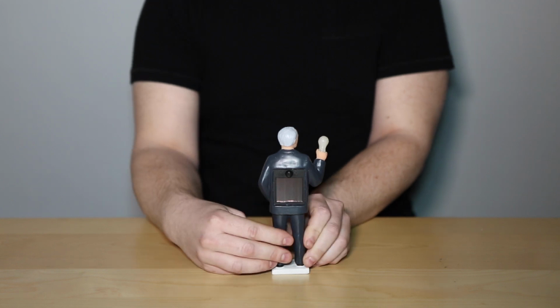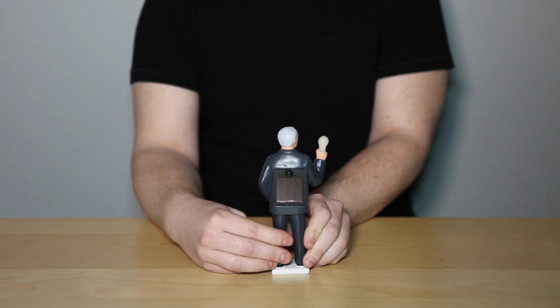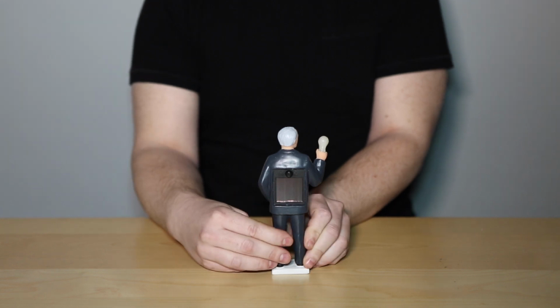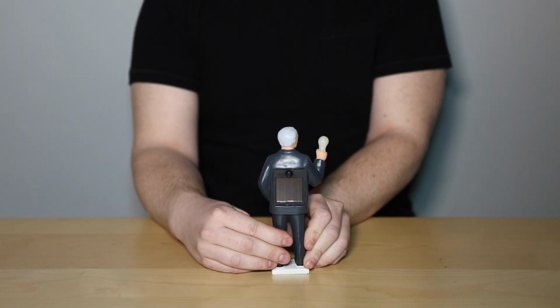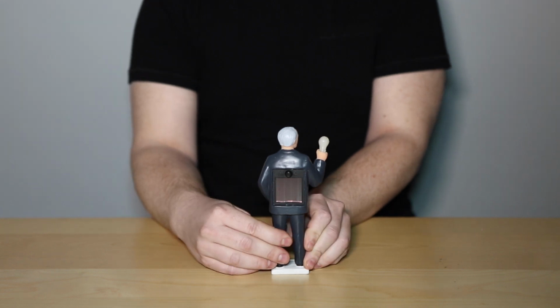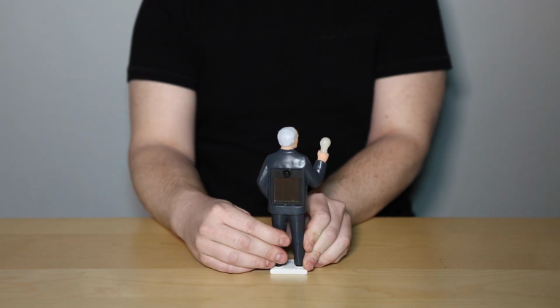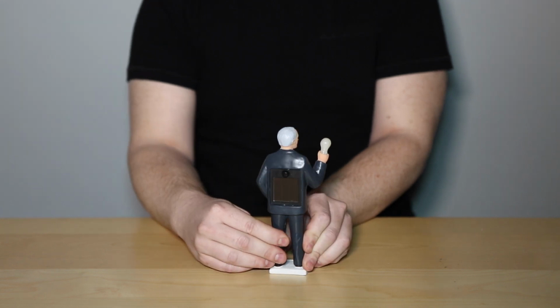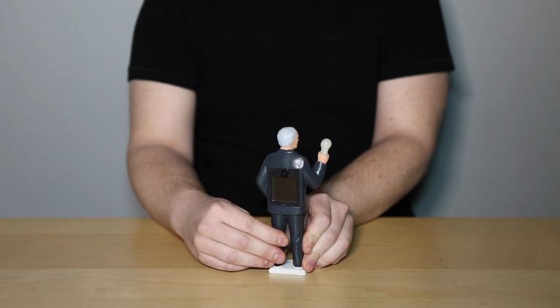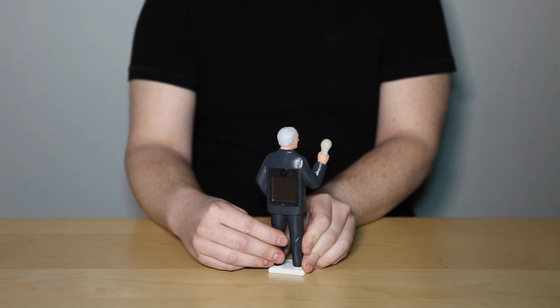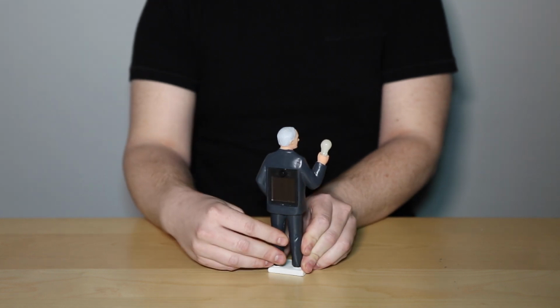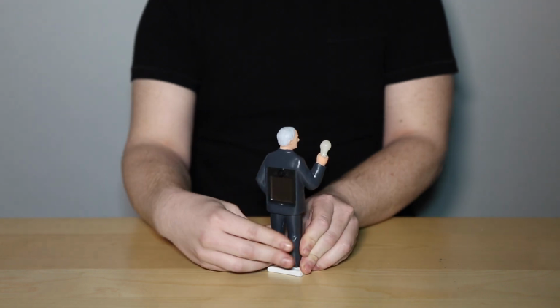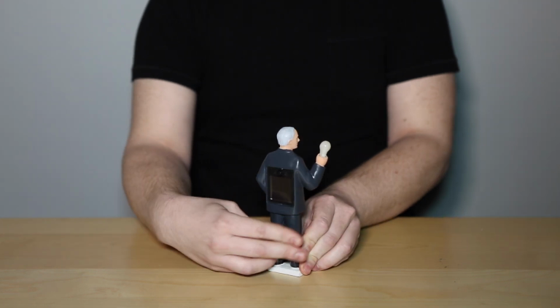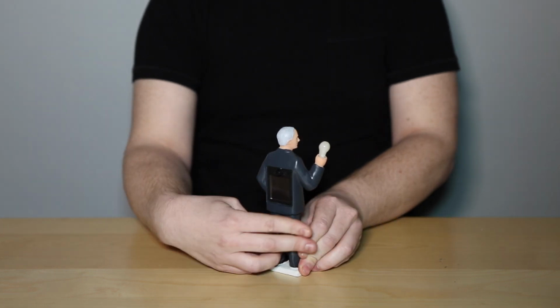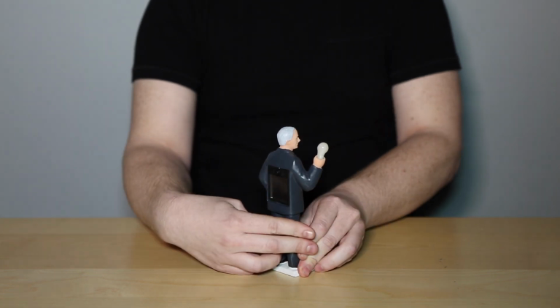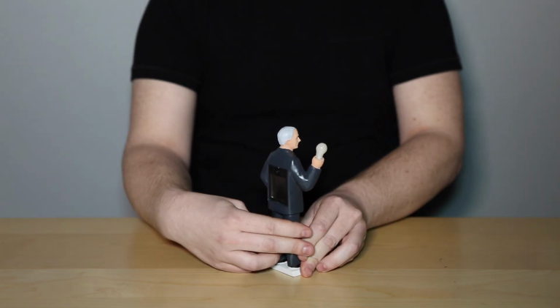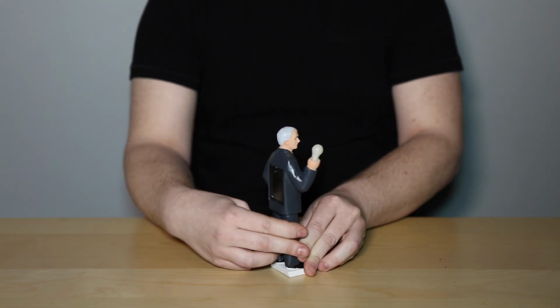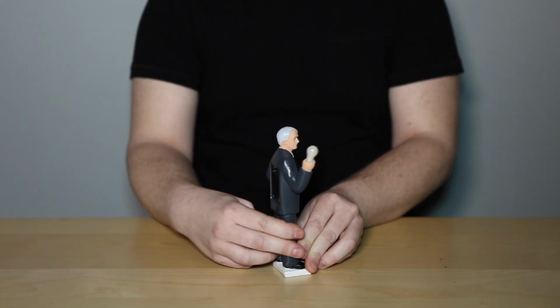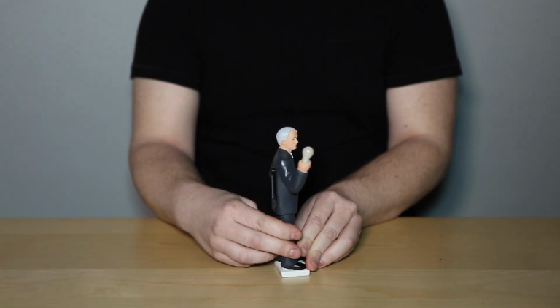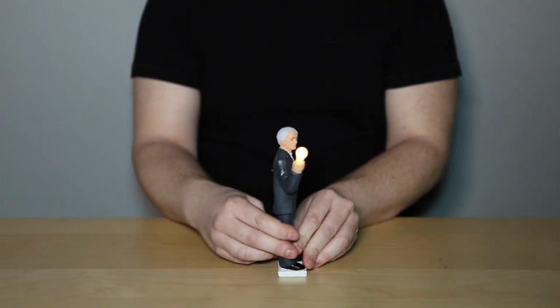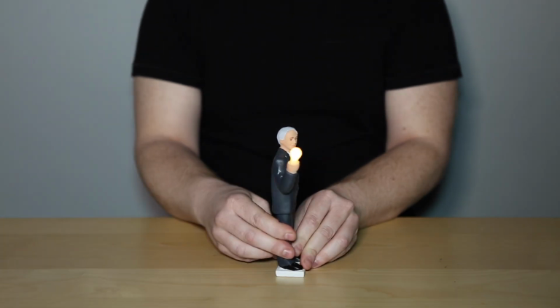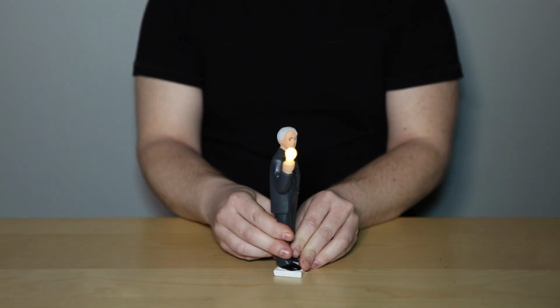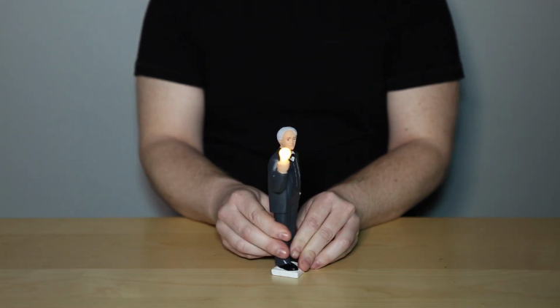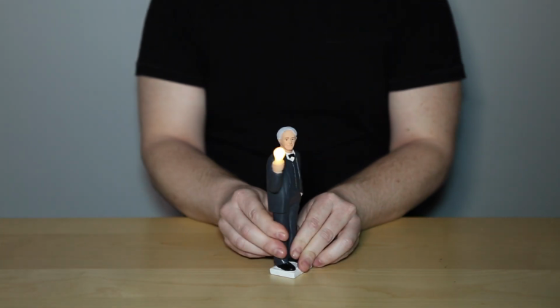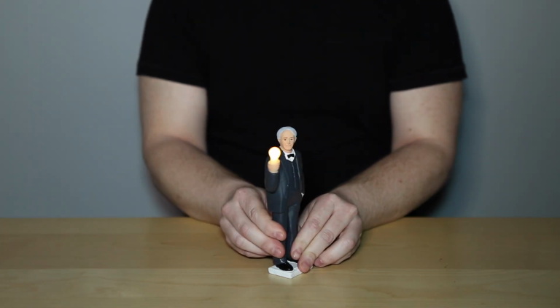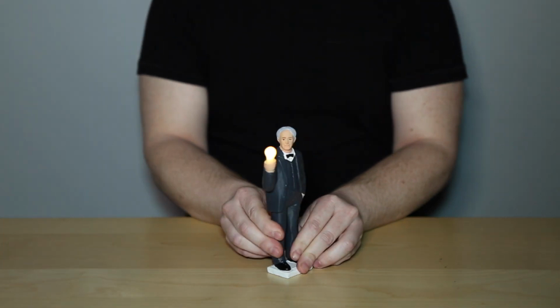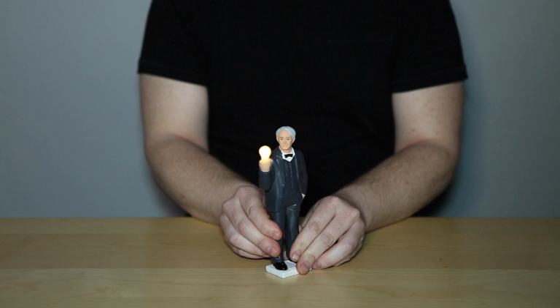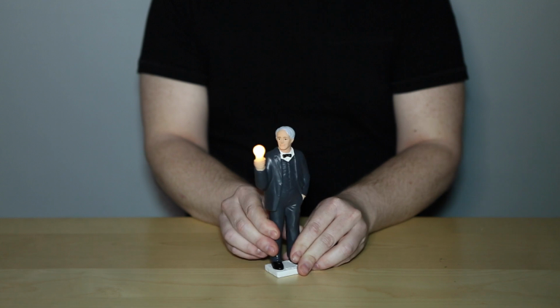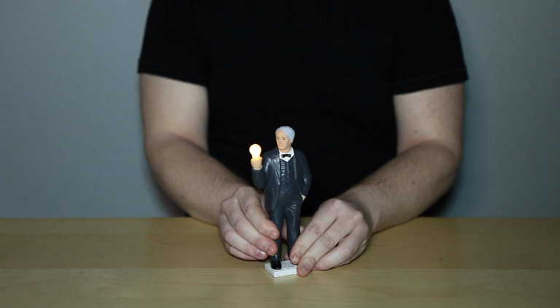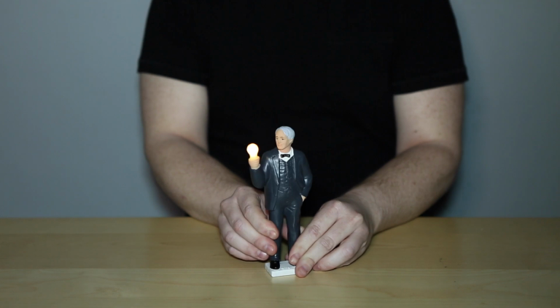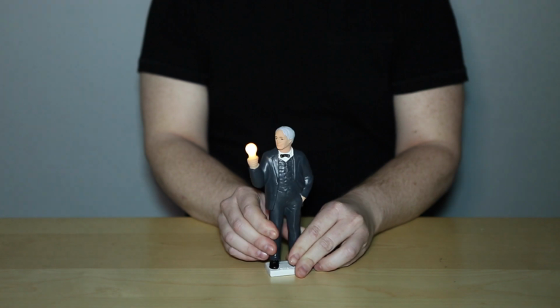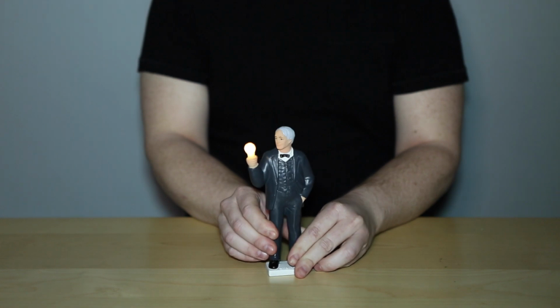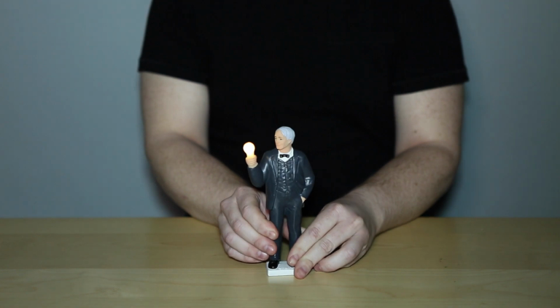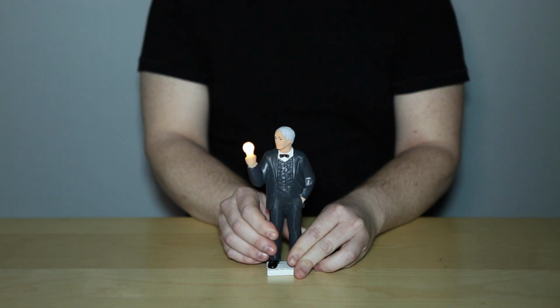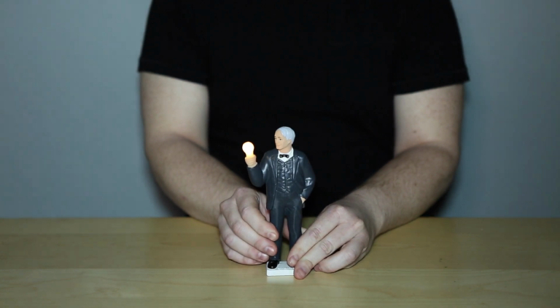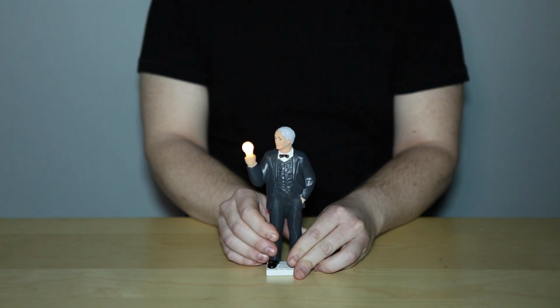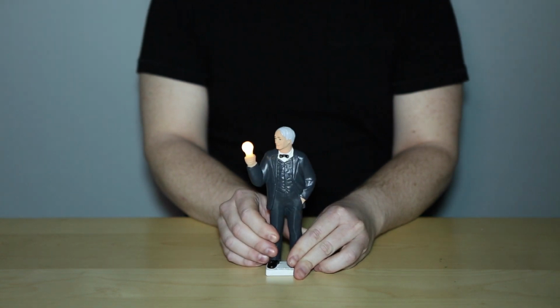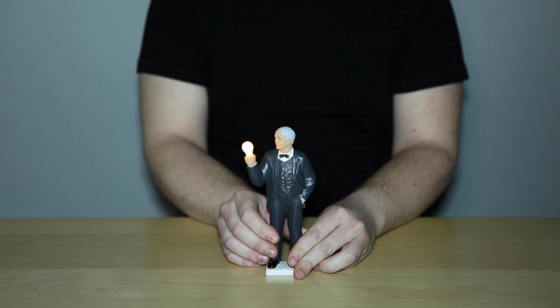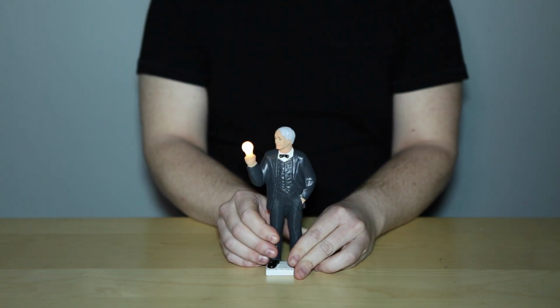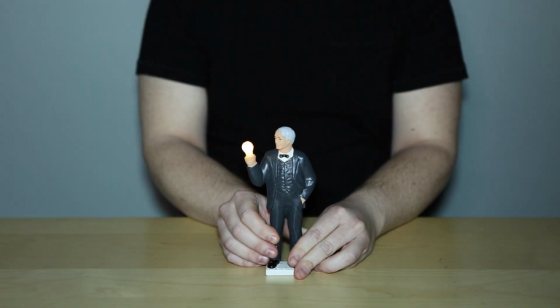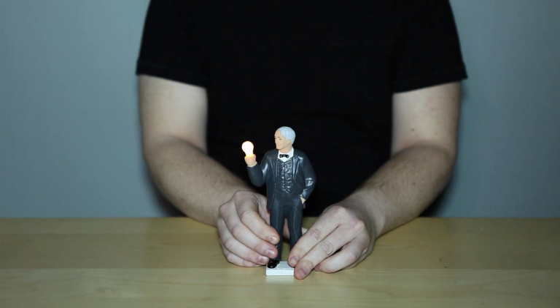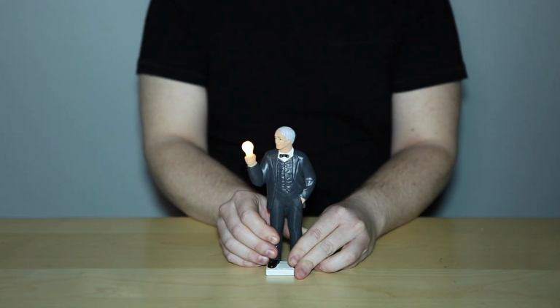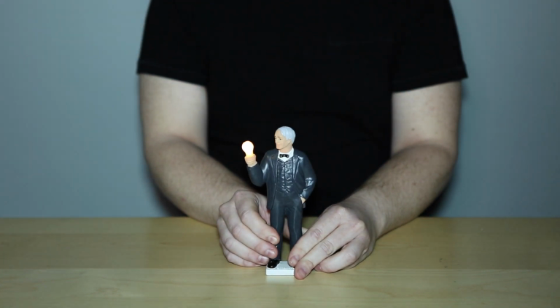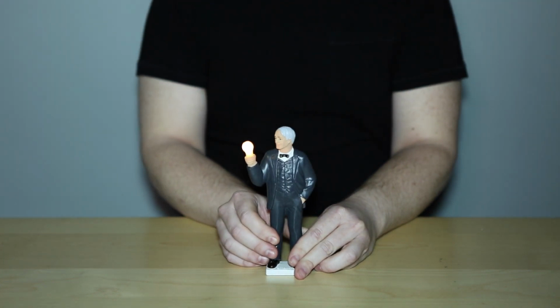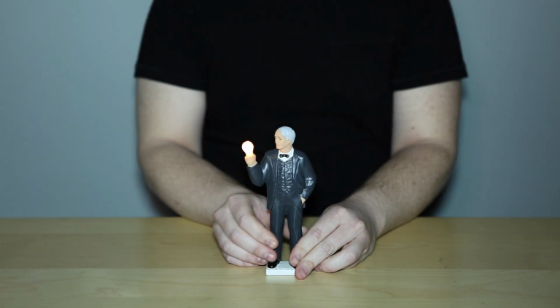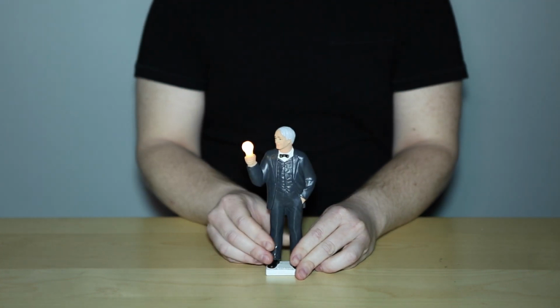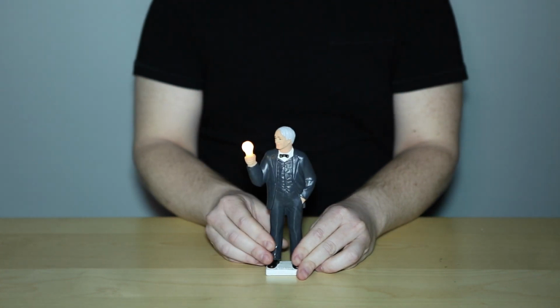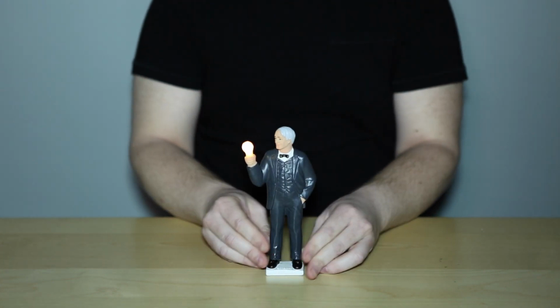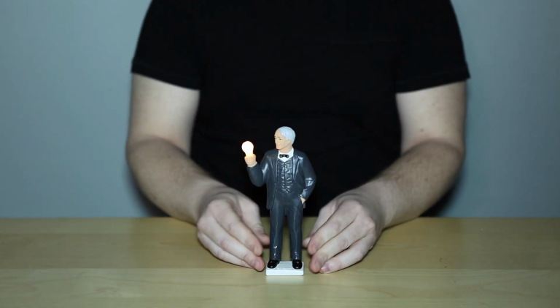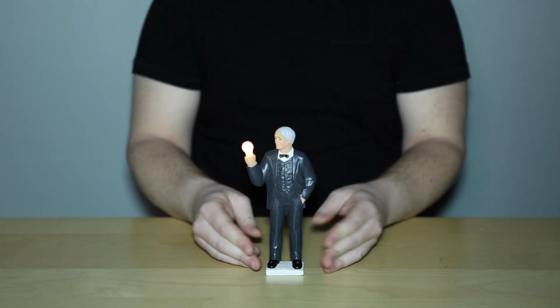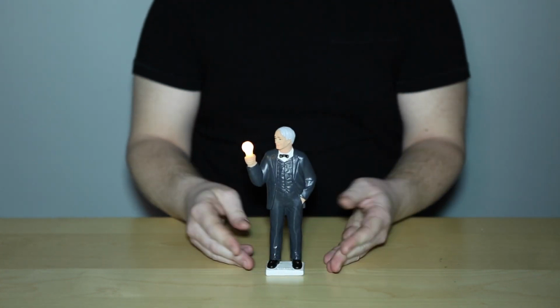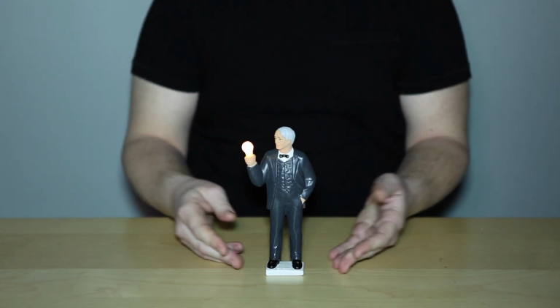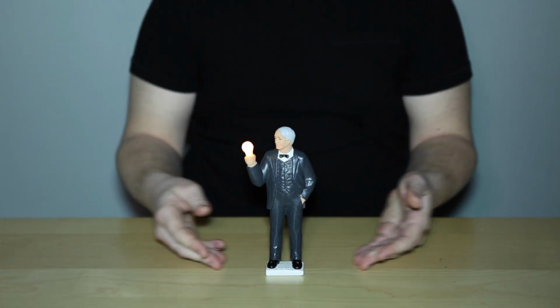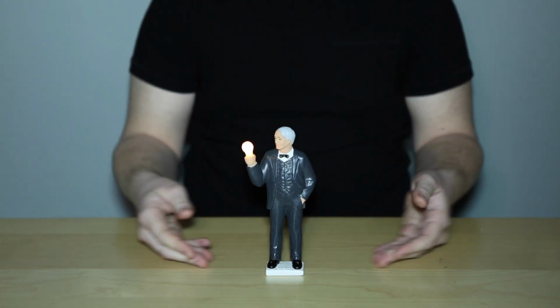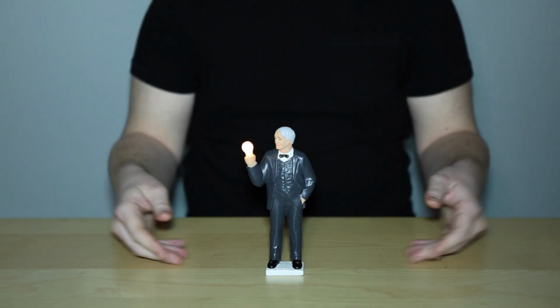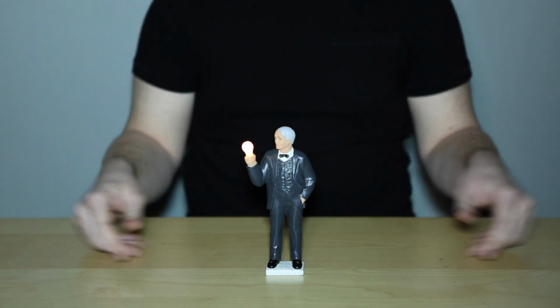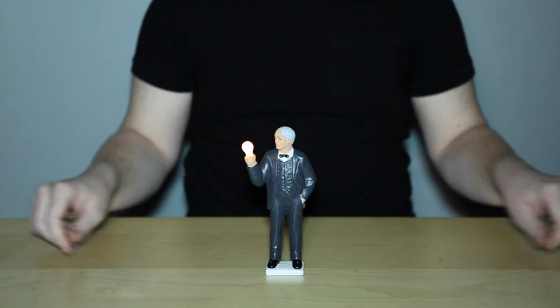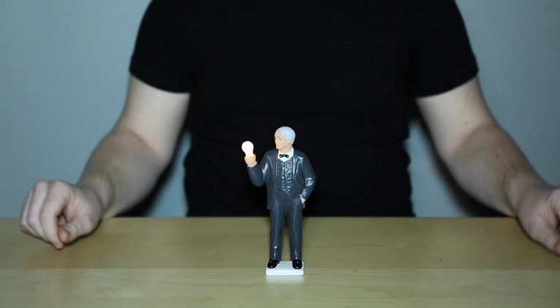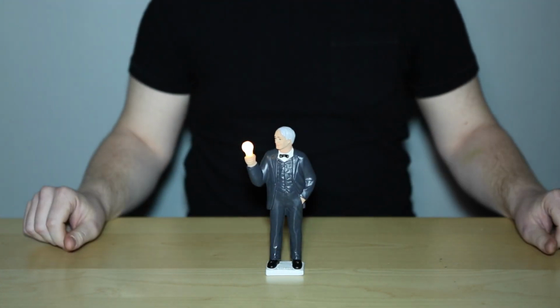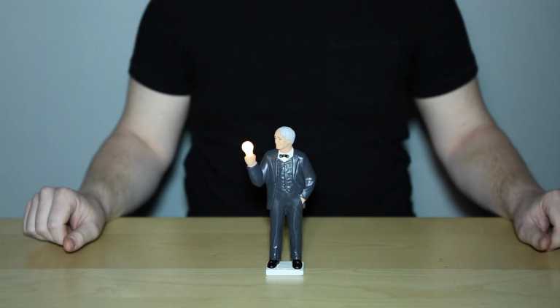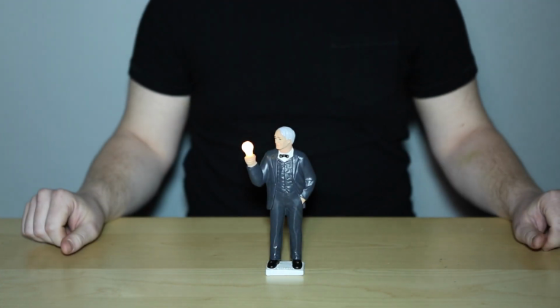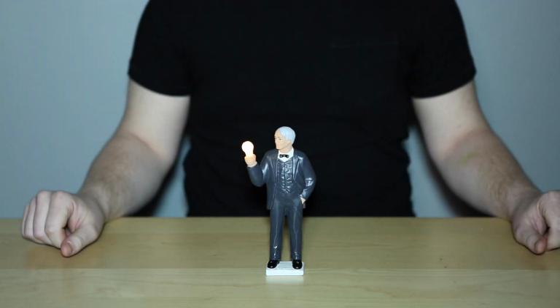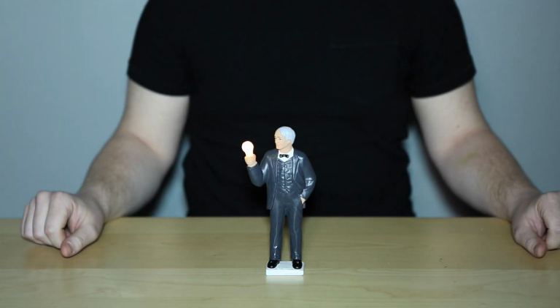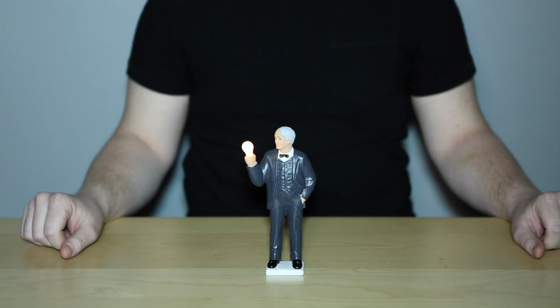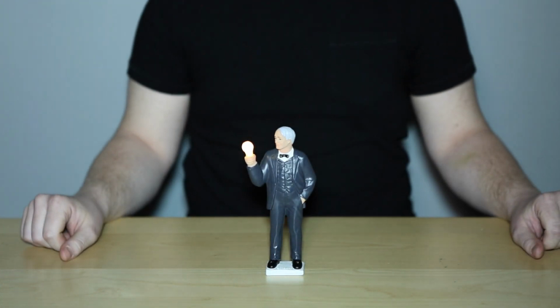Then, when it gets dark, Solar Edison's bulb will come on and burn bright. Solar Edison by Kikkerland.